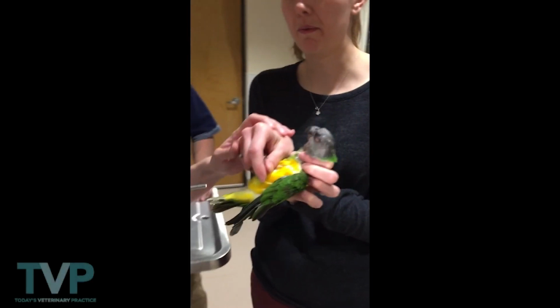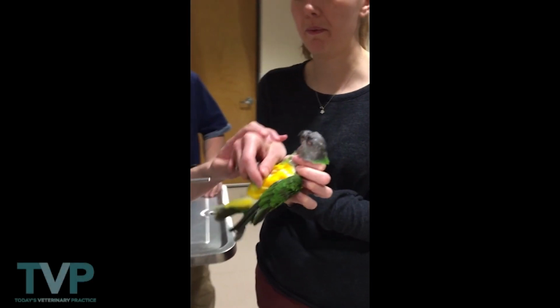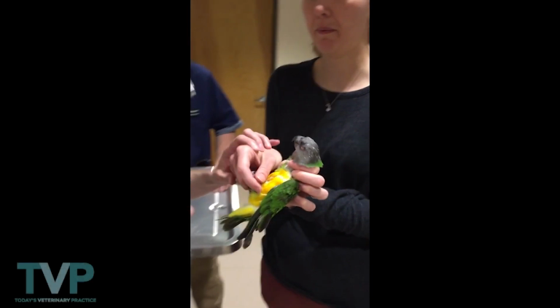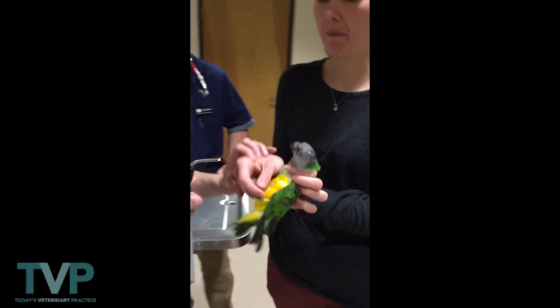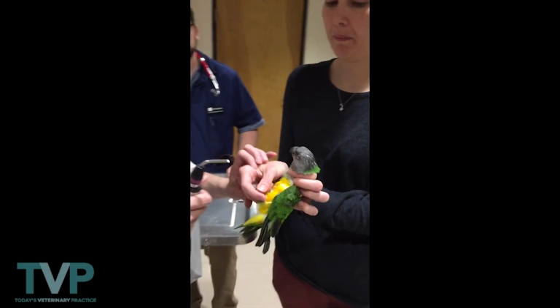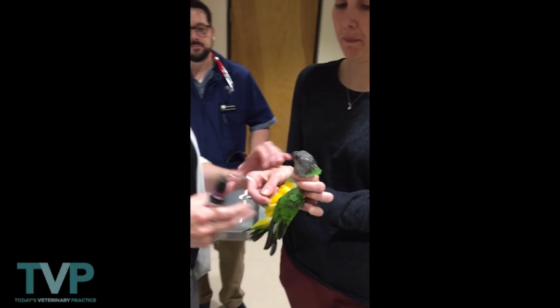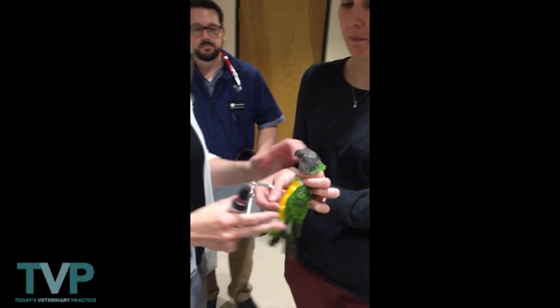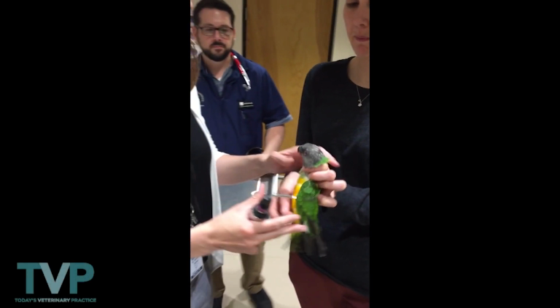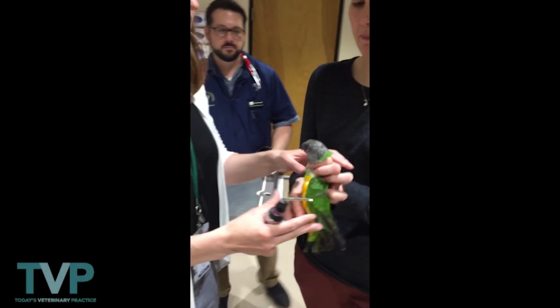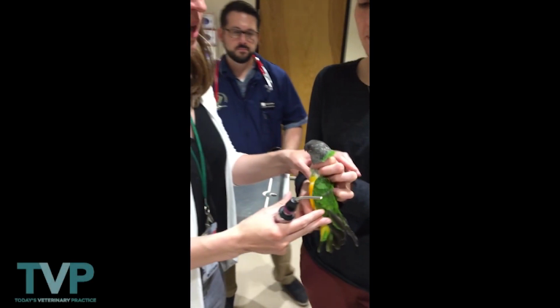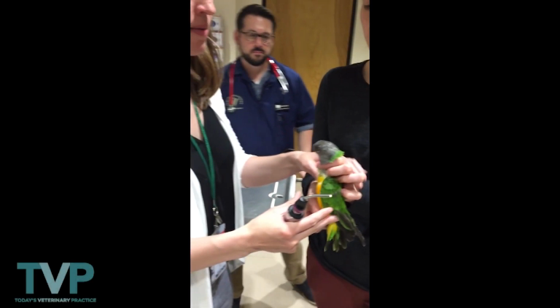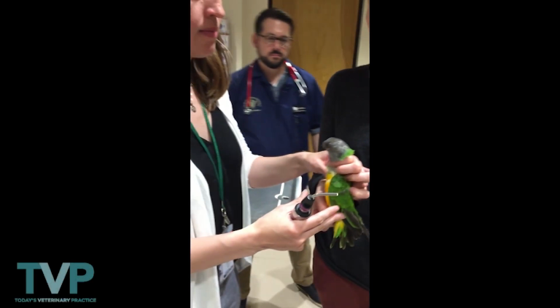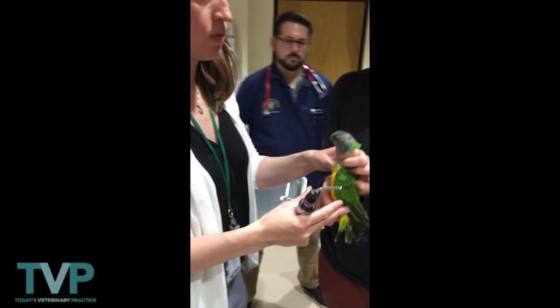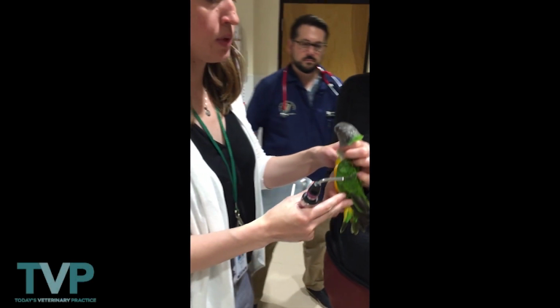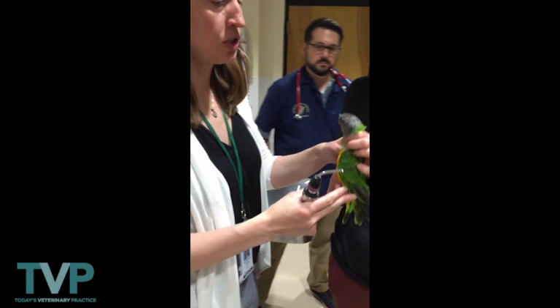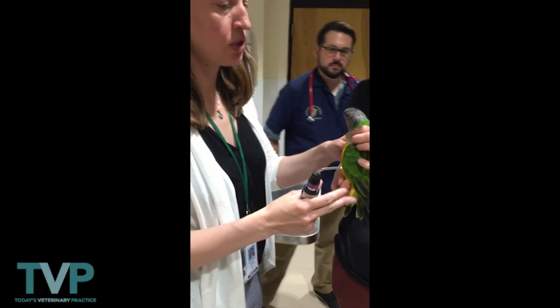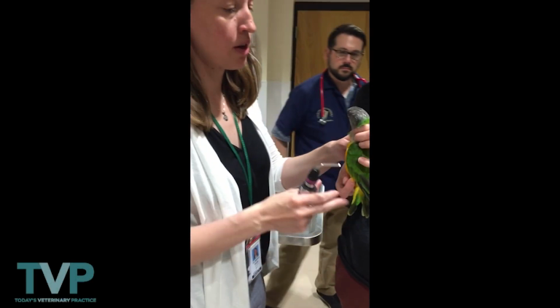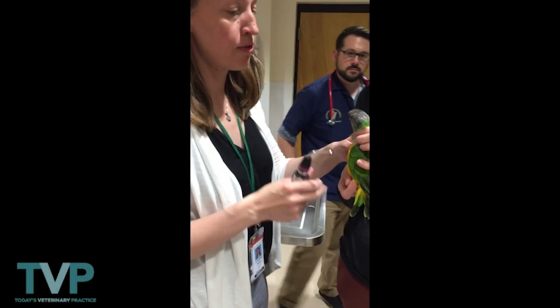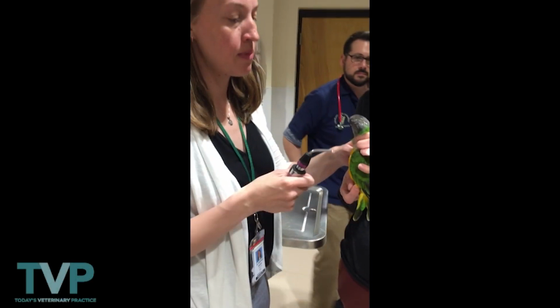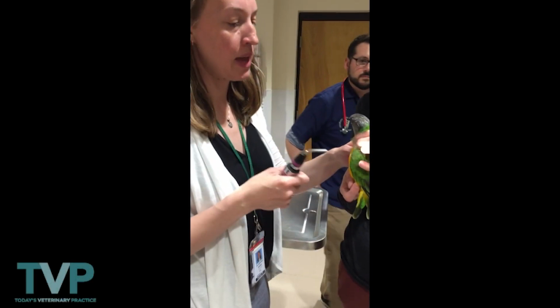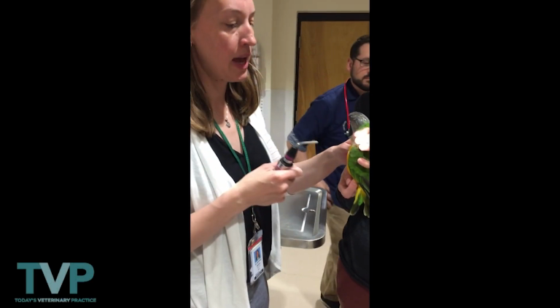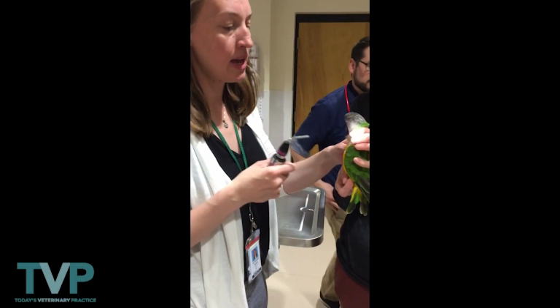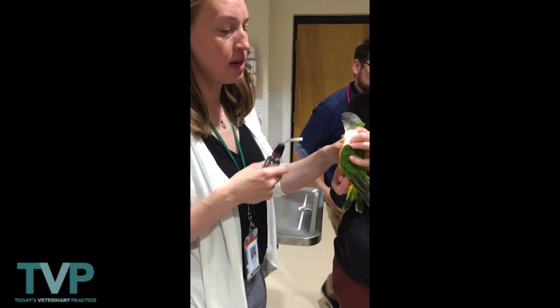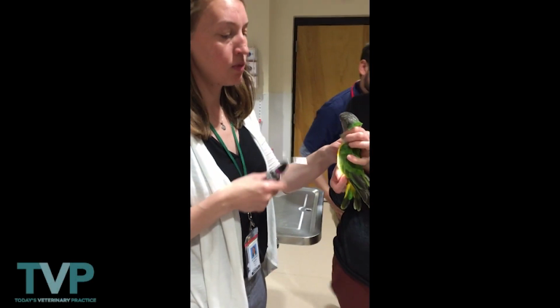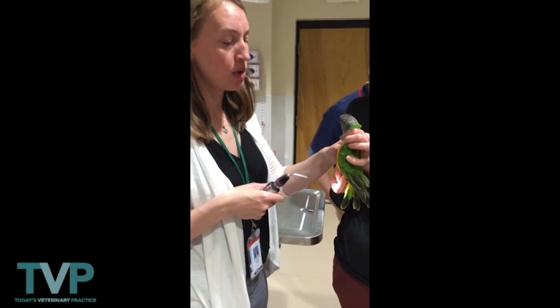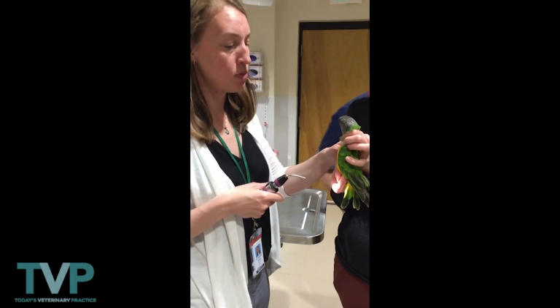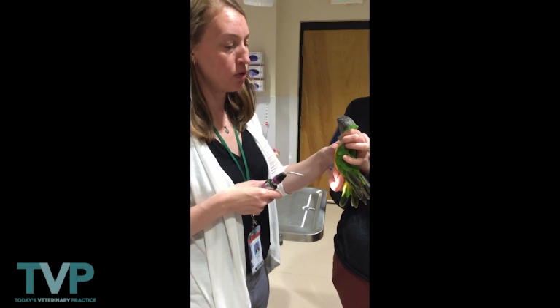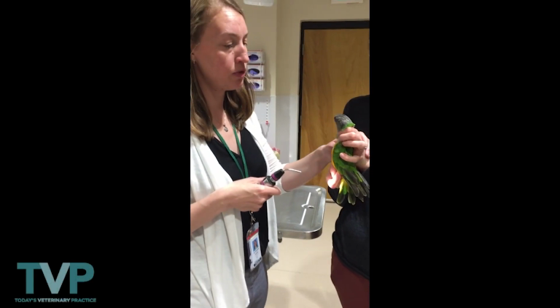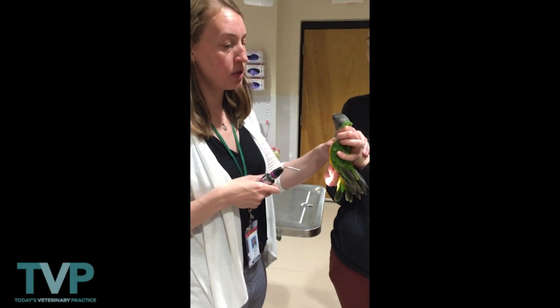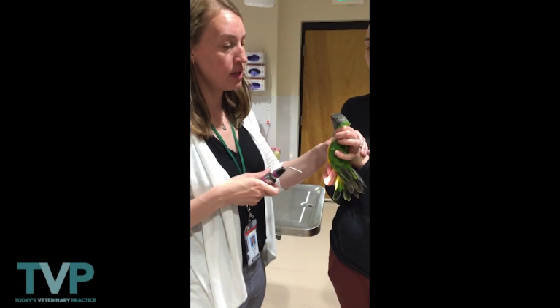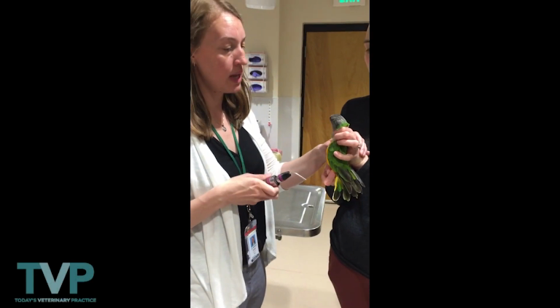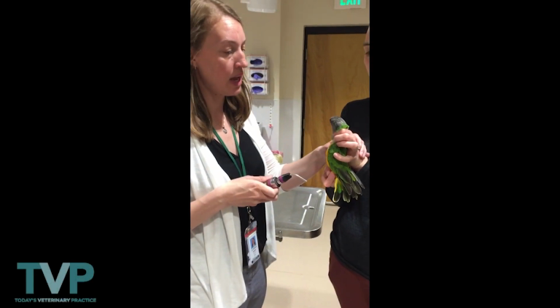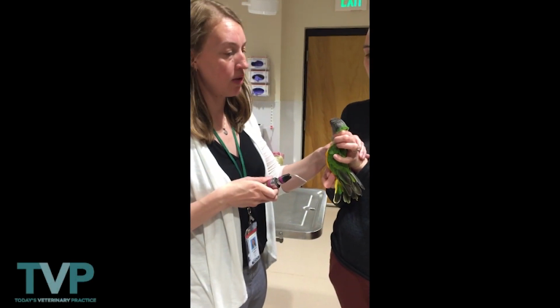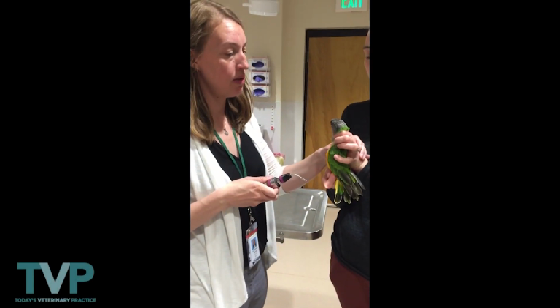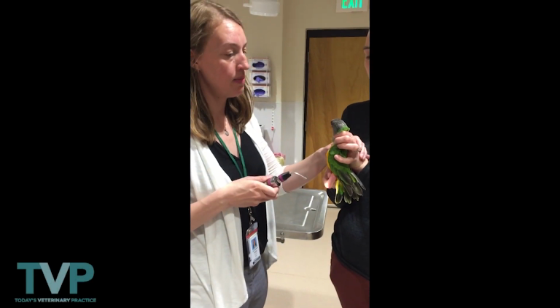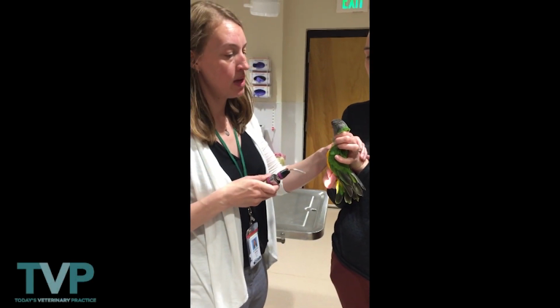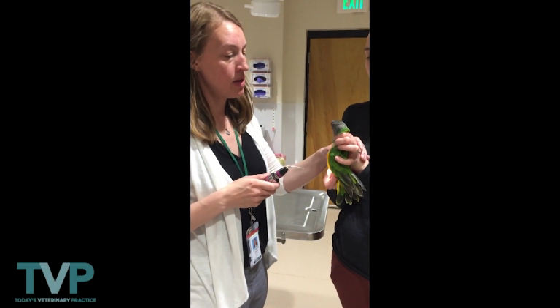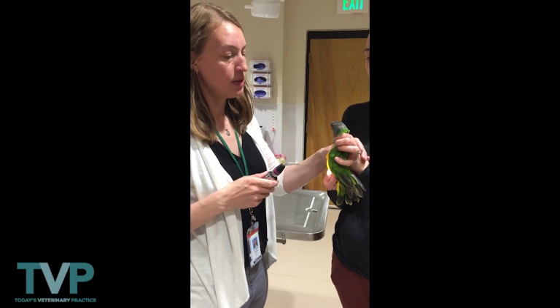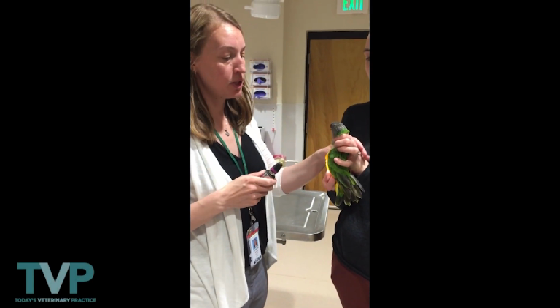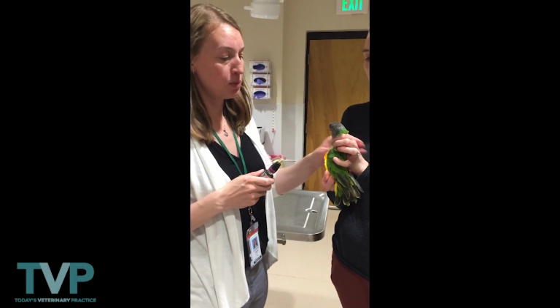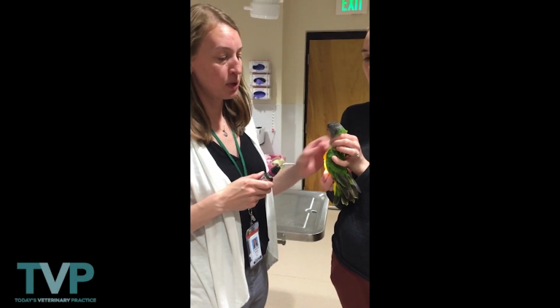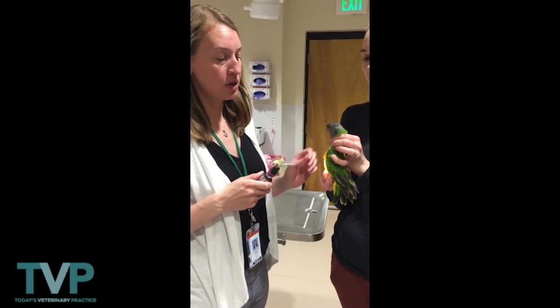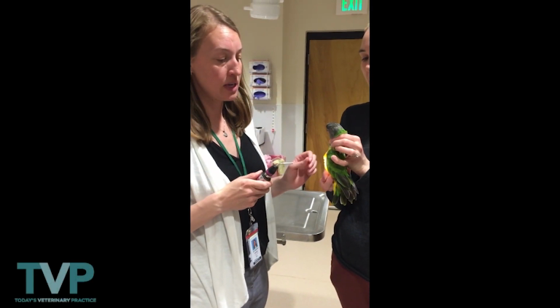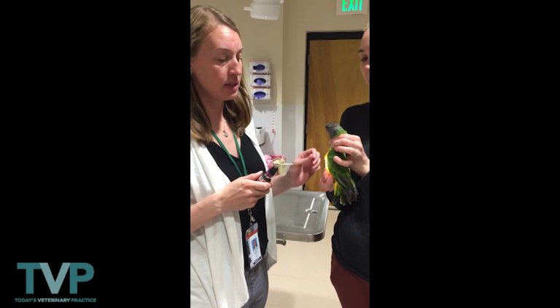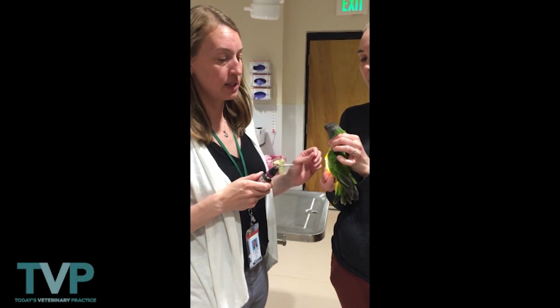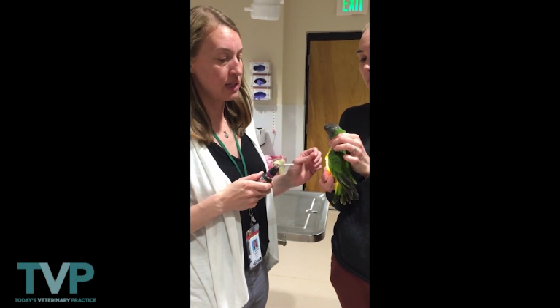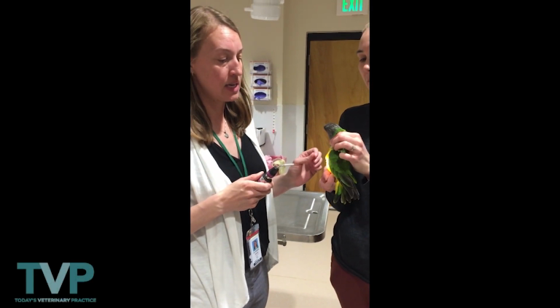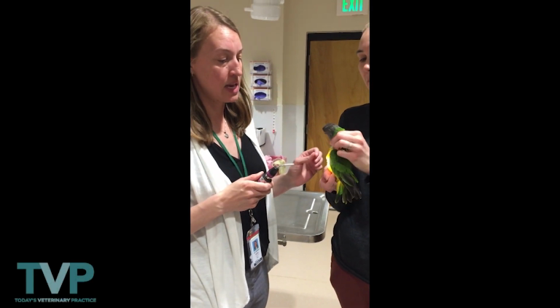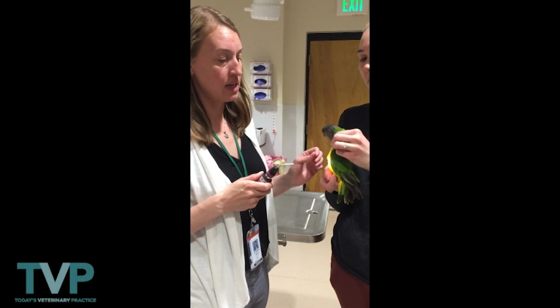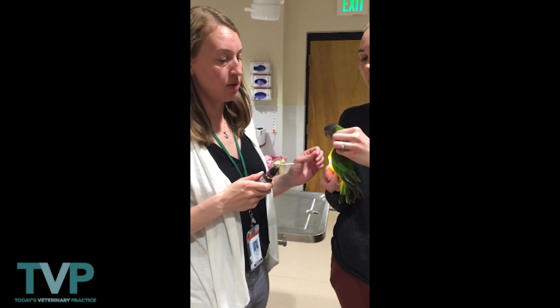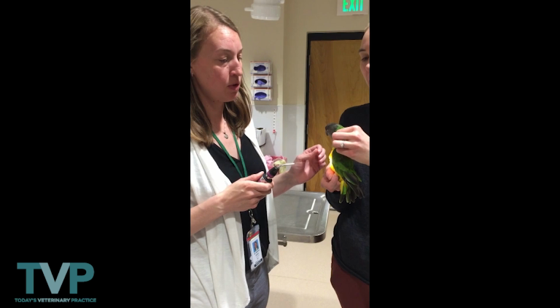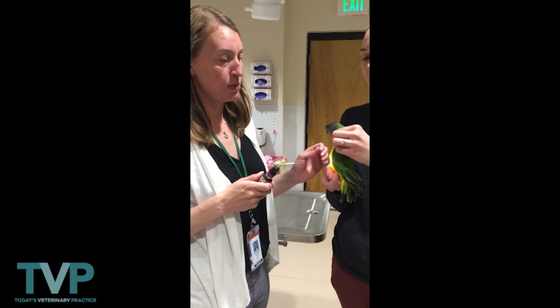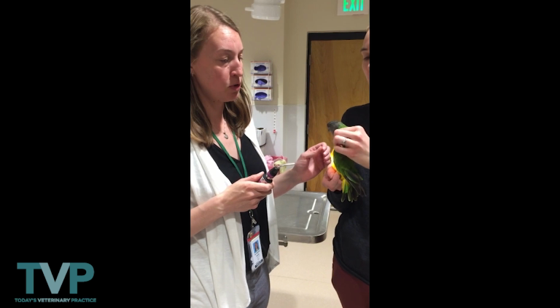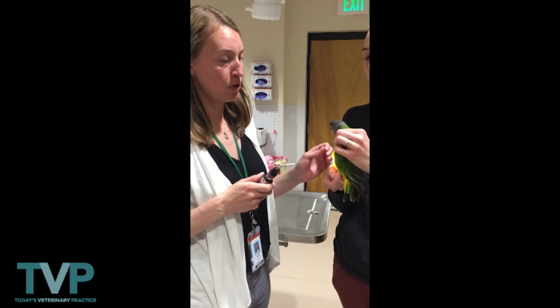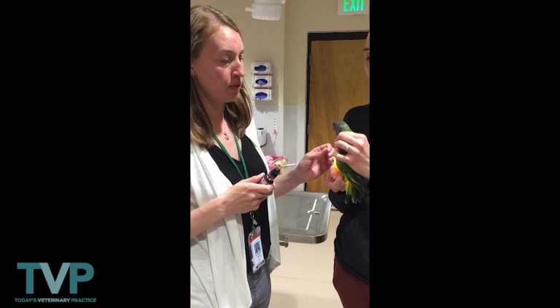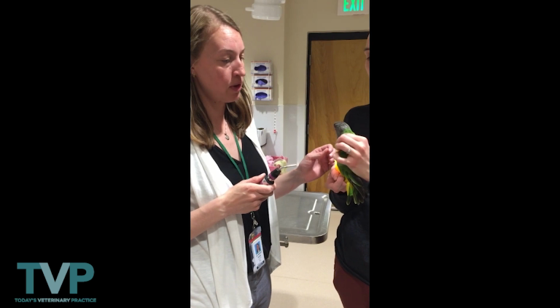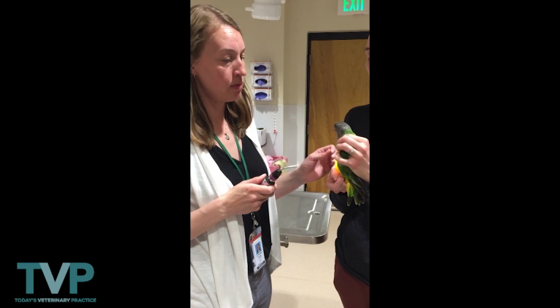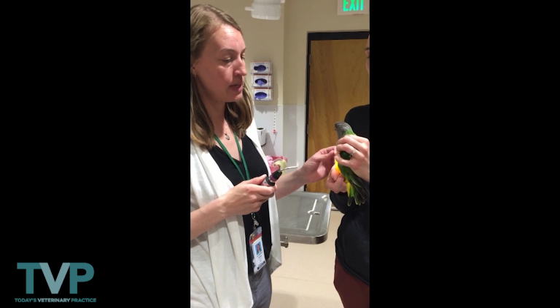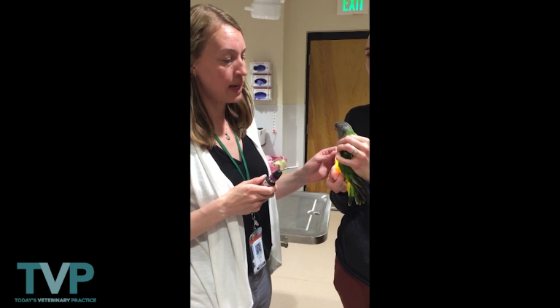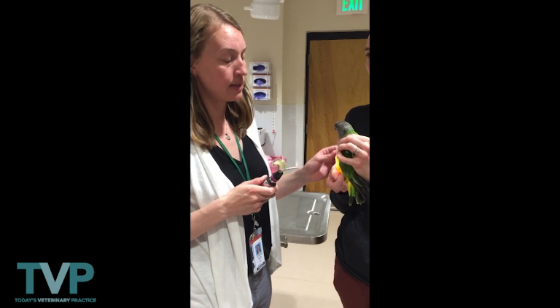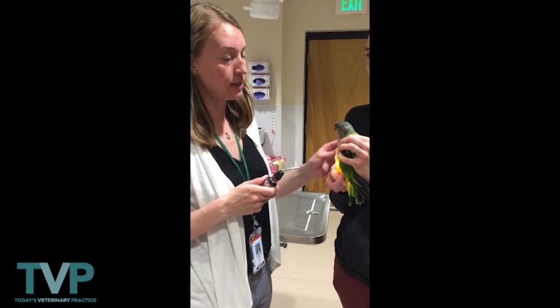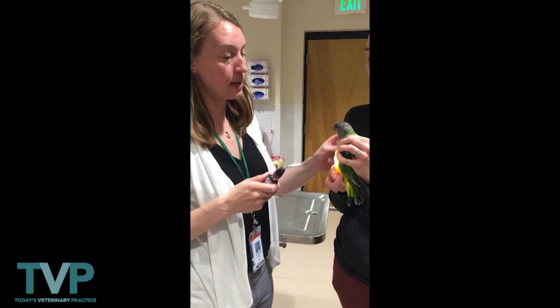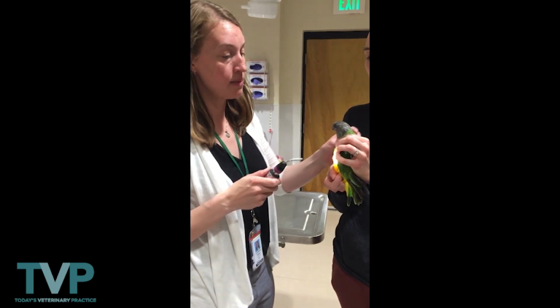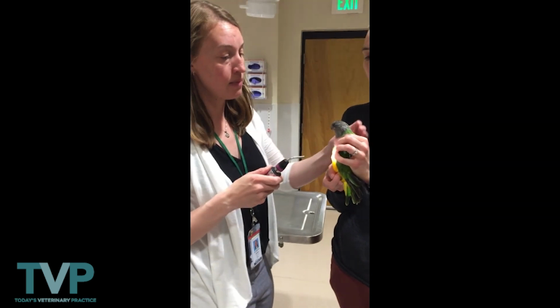Bird physical exam. We start from the head and we move to the tail. This bird is sedated with butorphanol and midazolam.